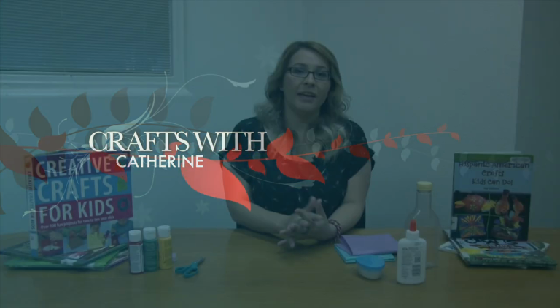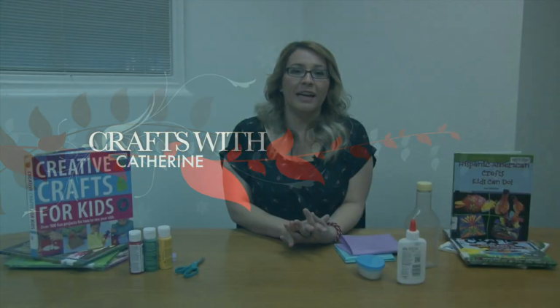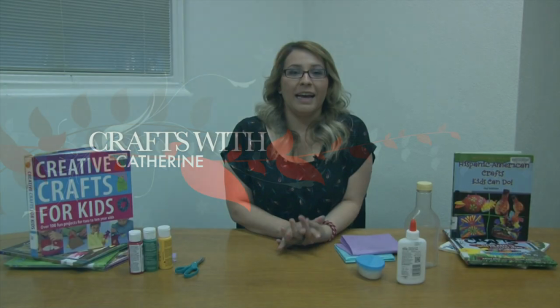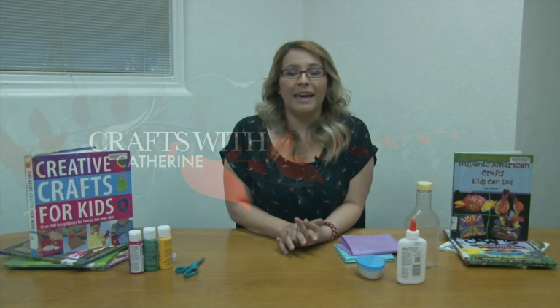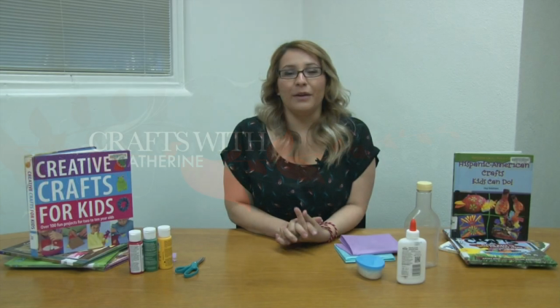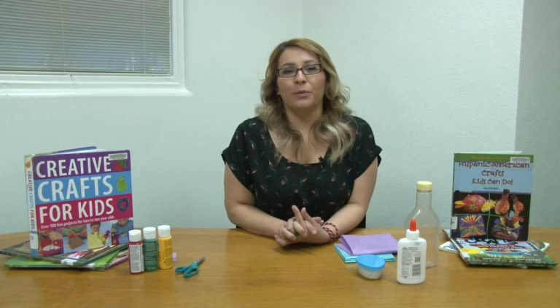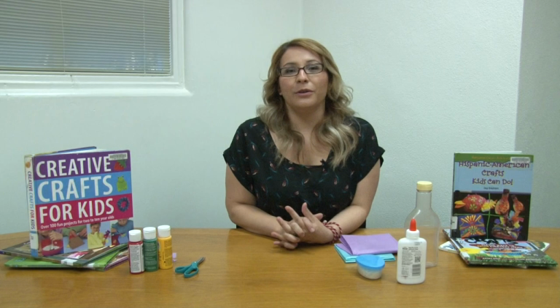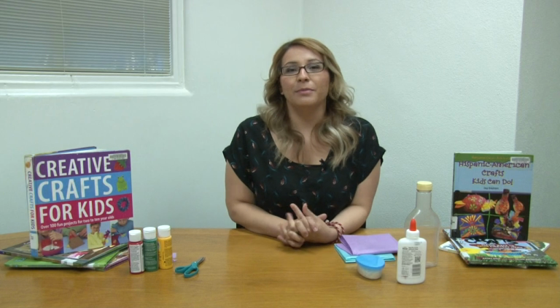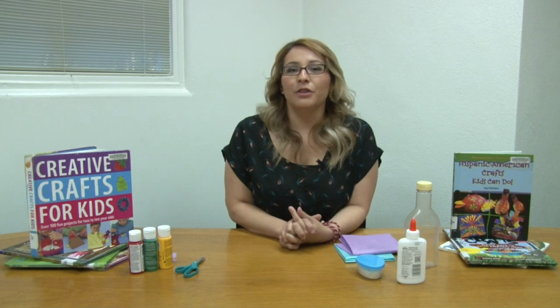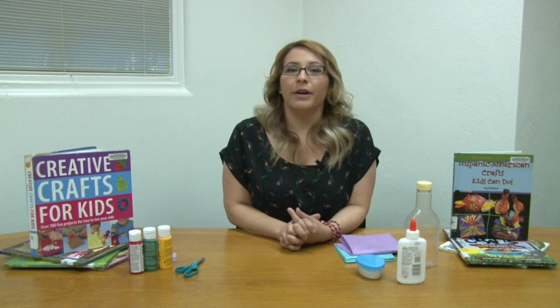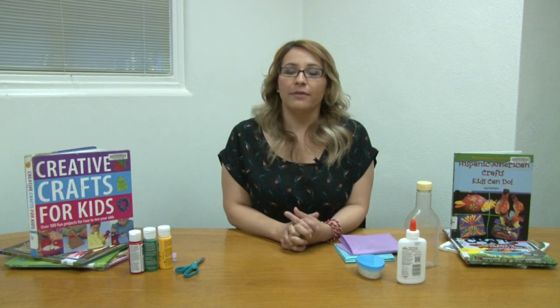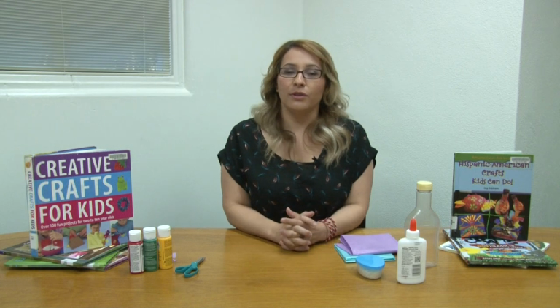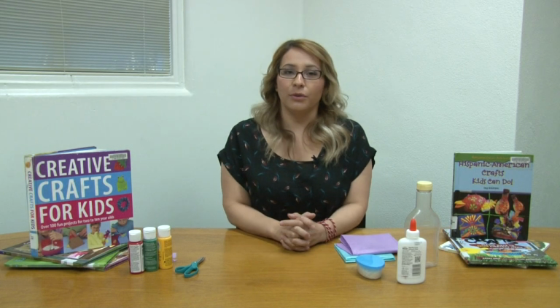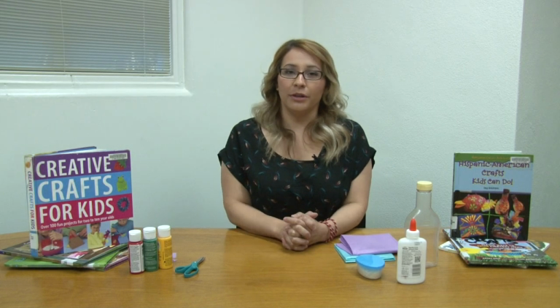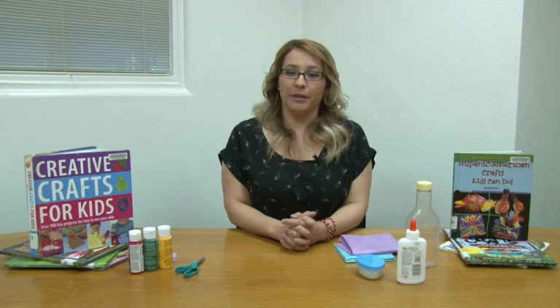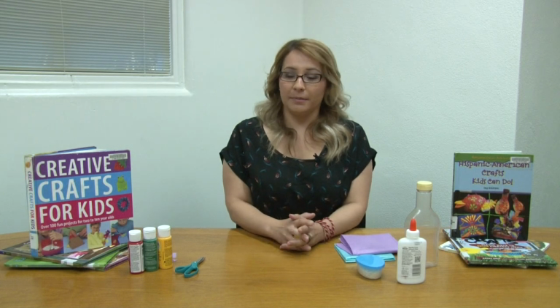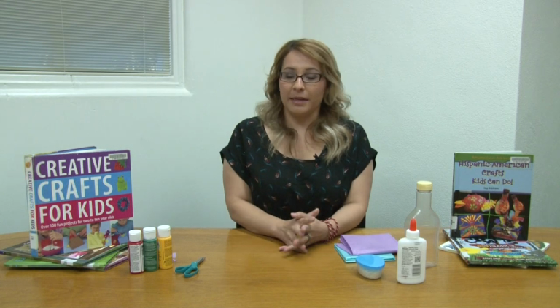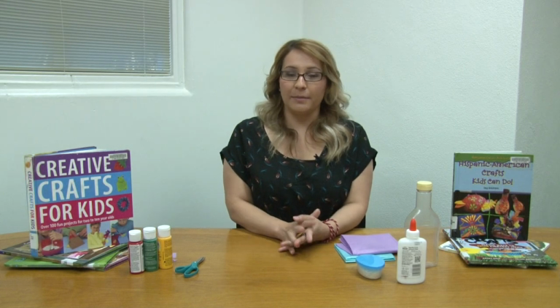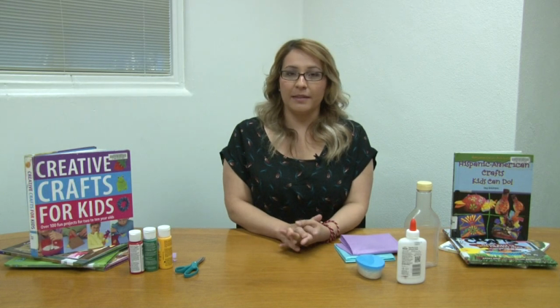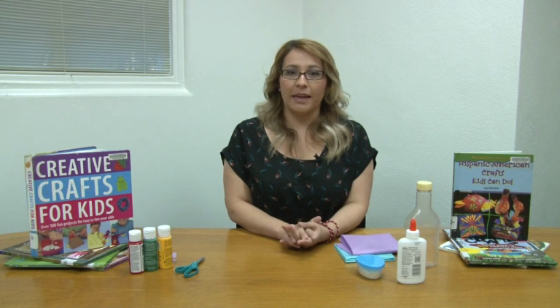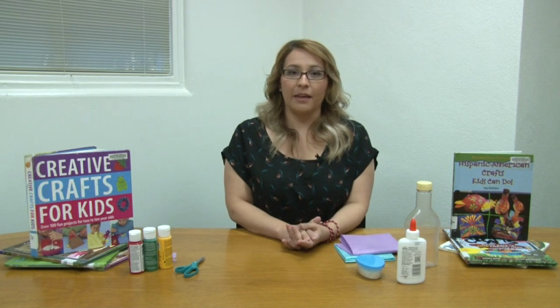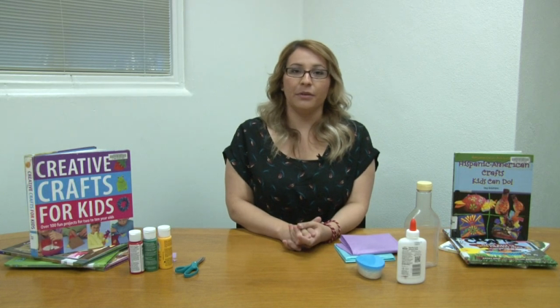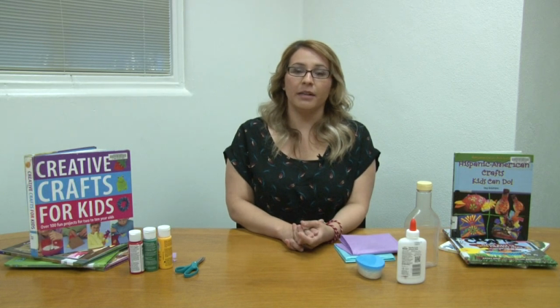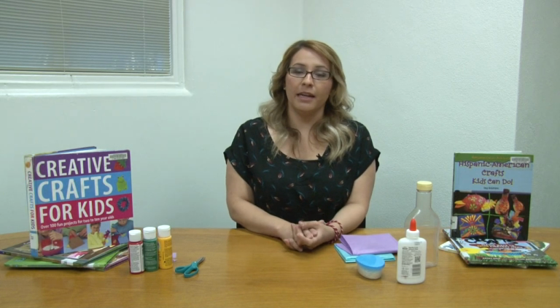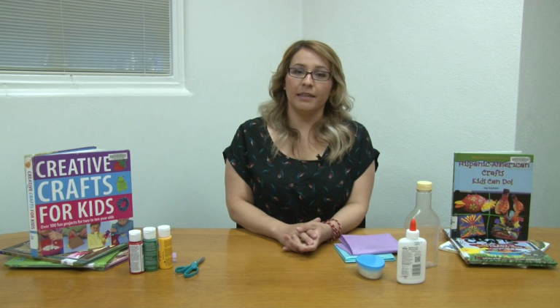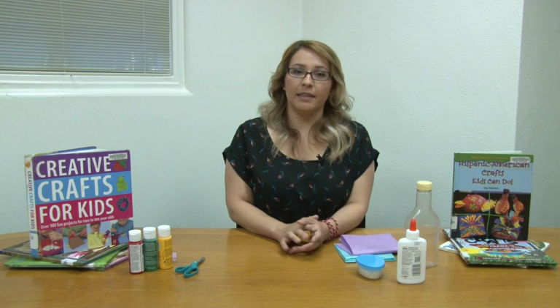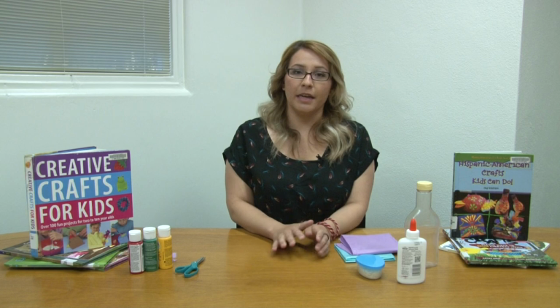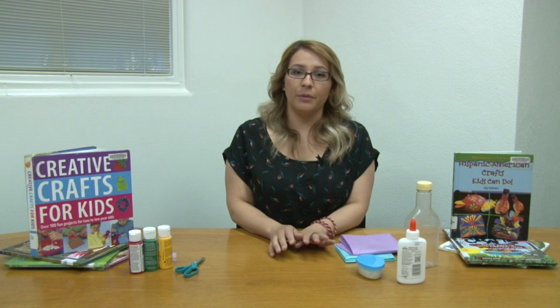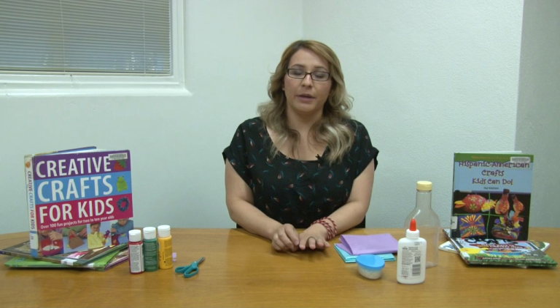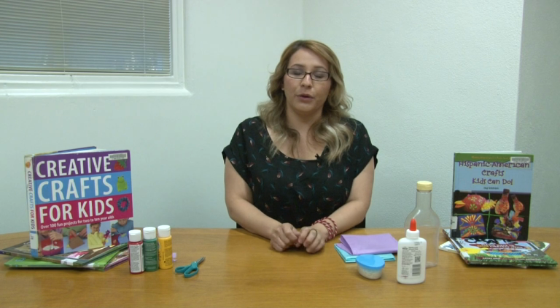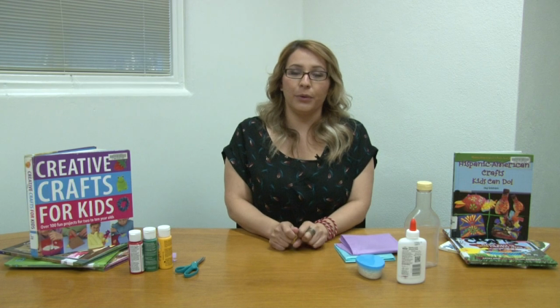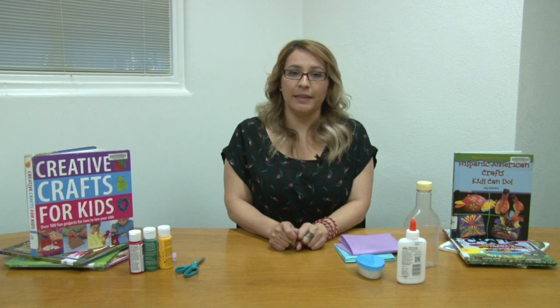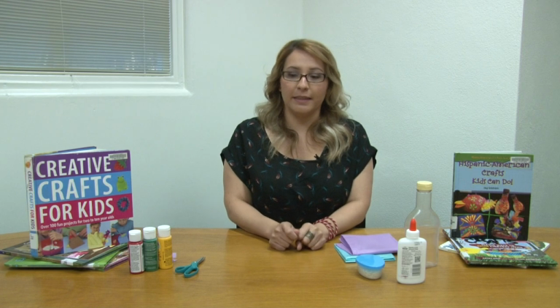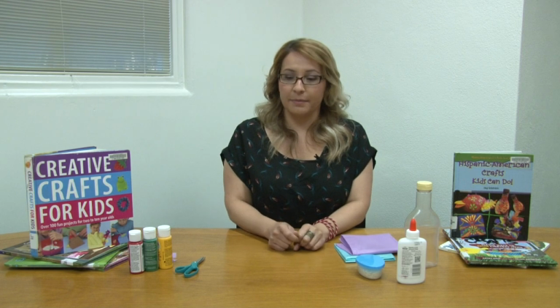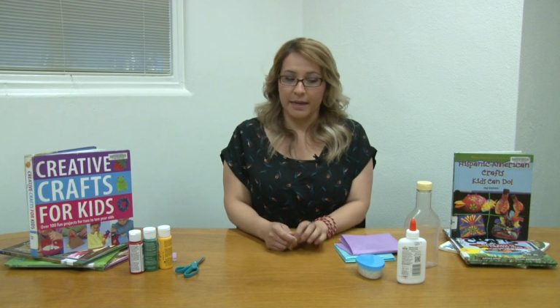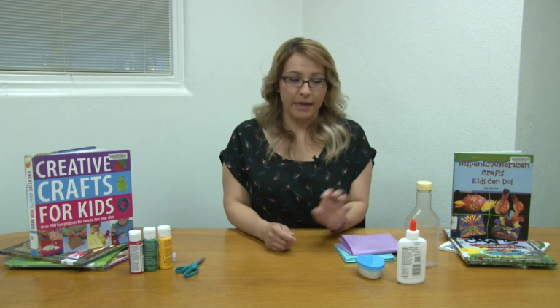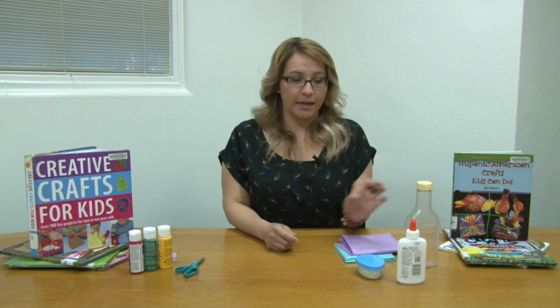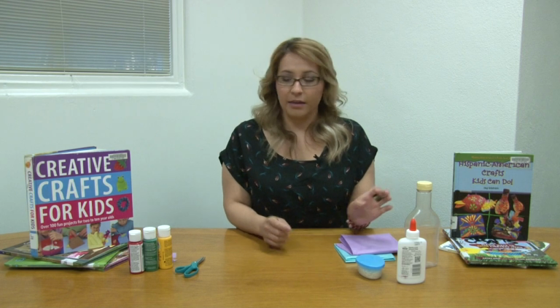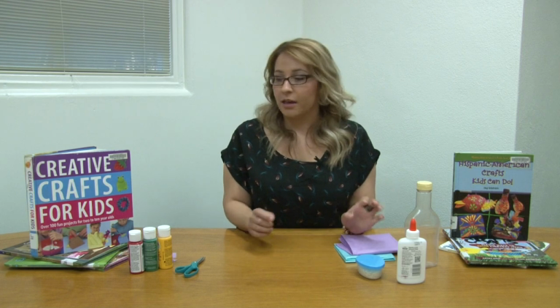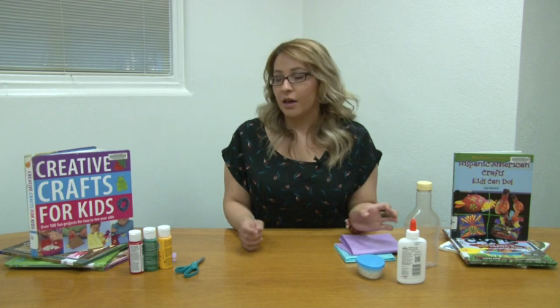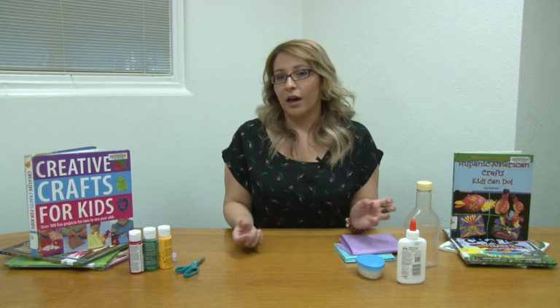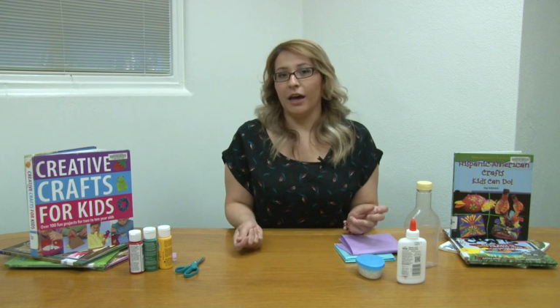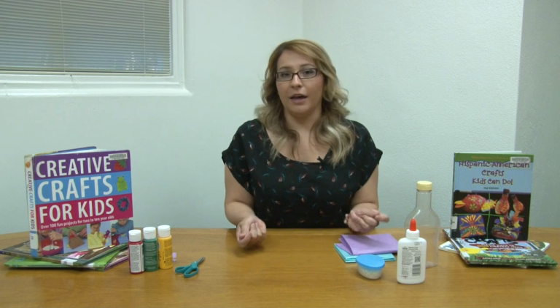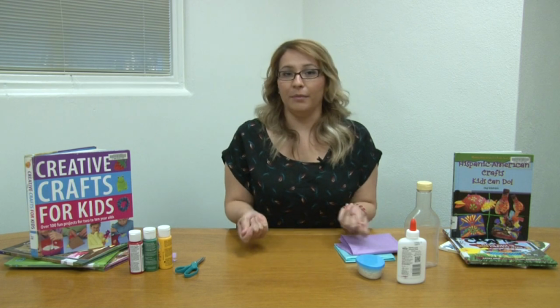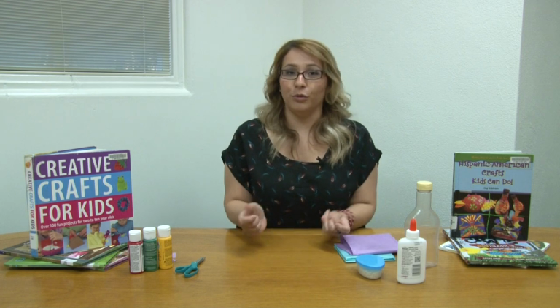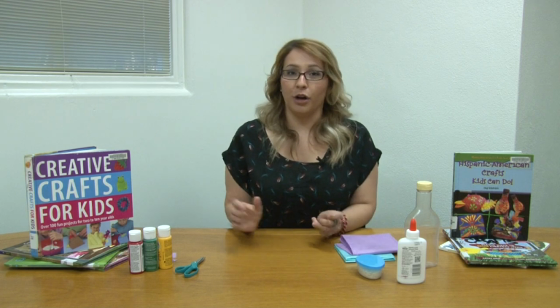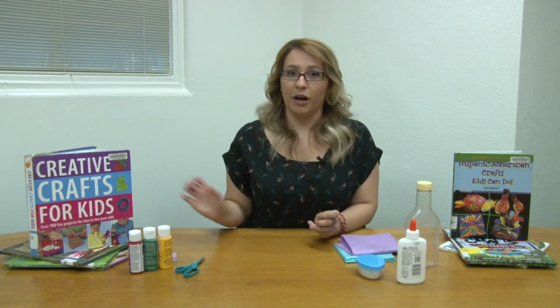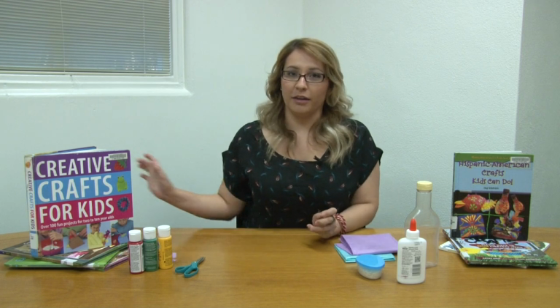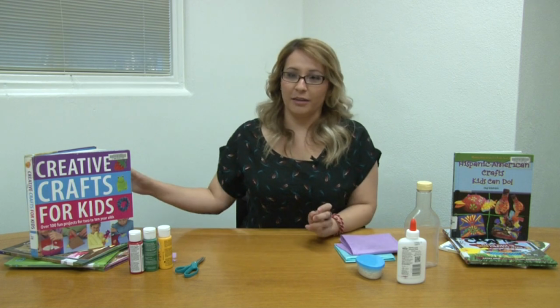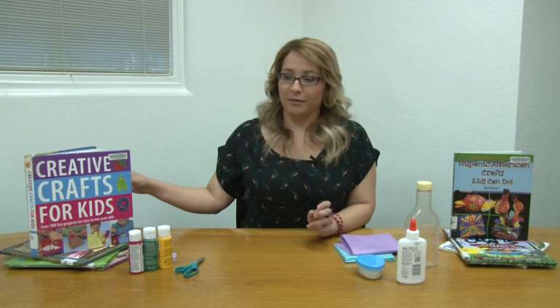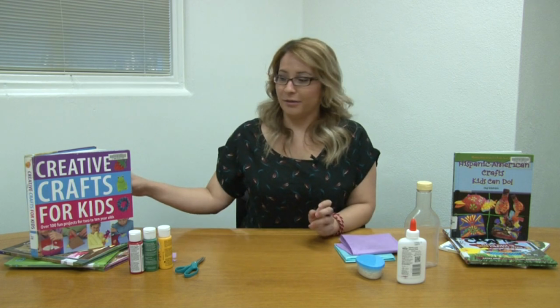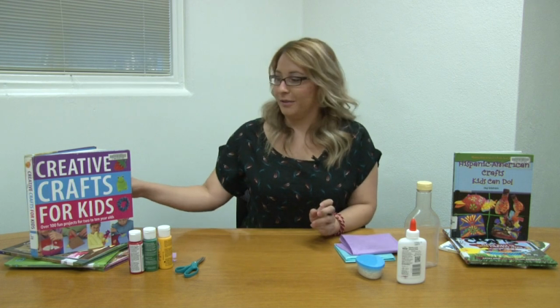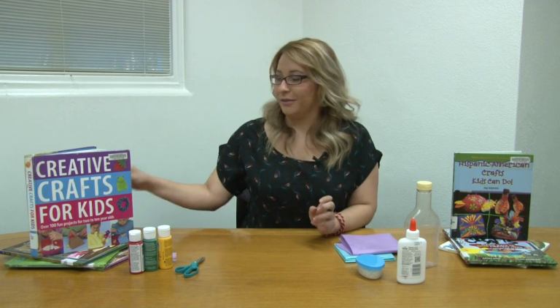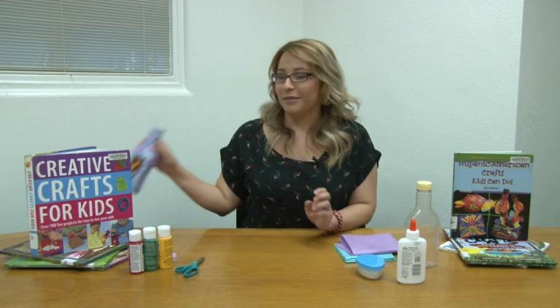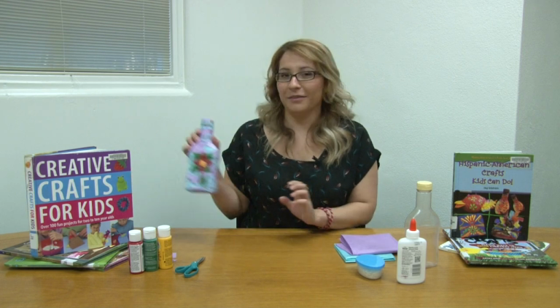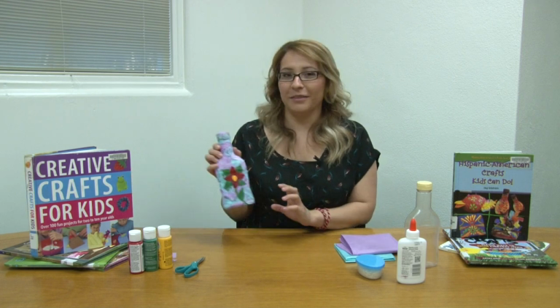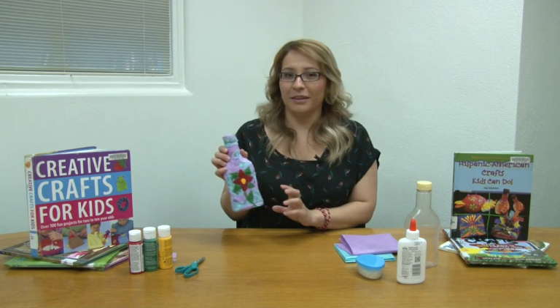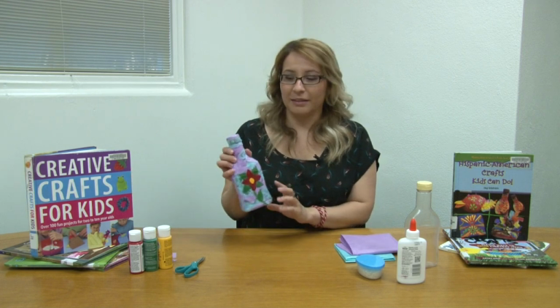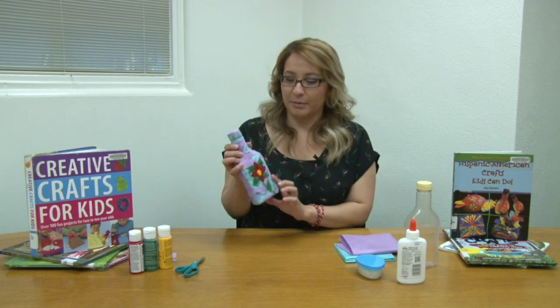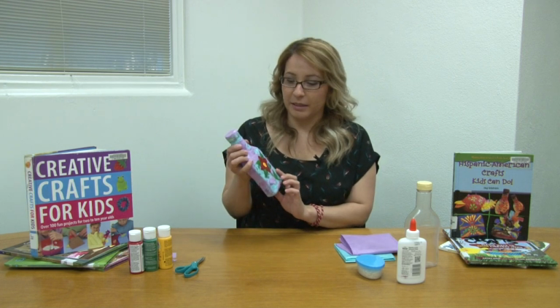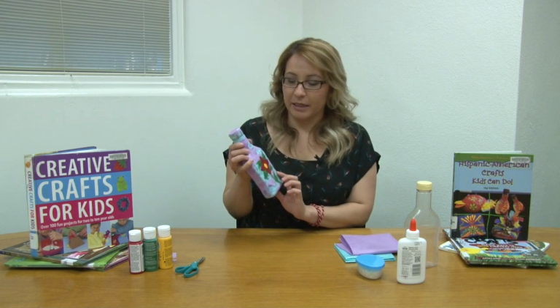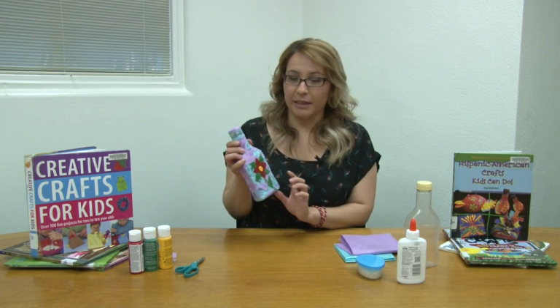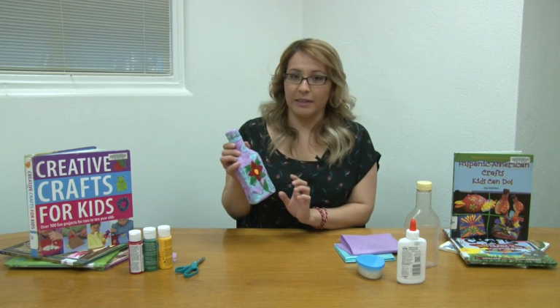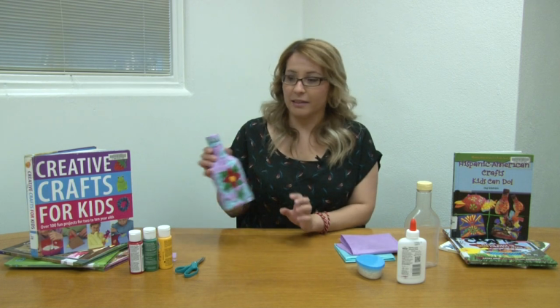Hi, welcome to Crafts Corner. My name is Catherine and today we are going to make a maraca — something like this.